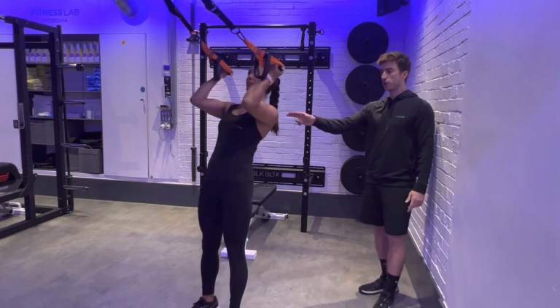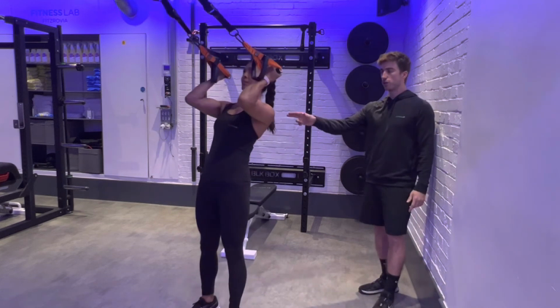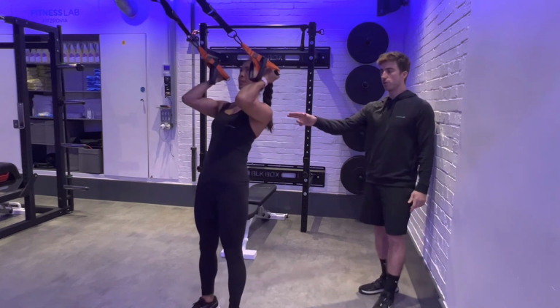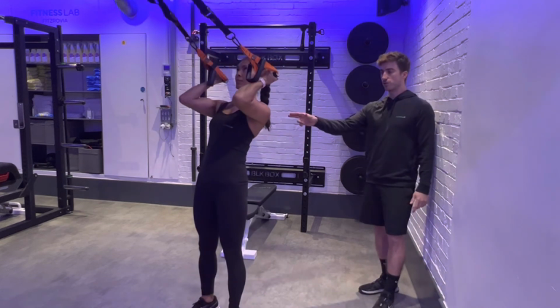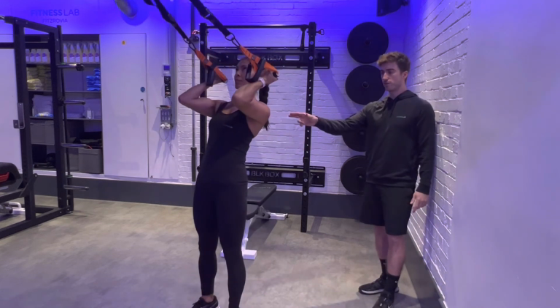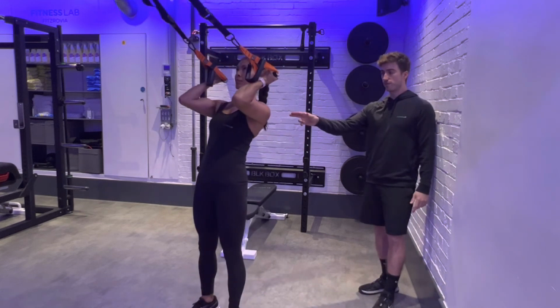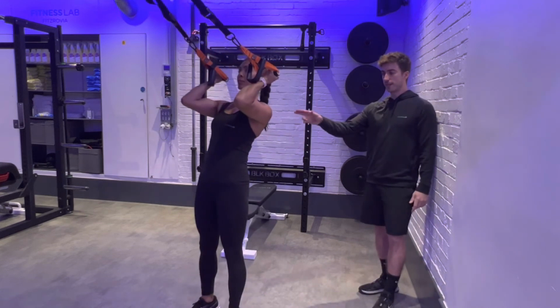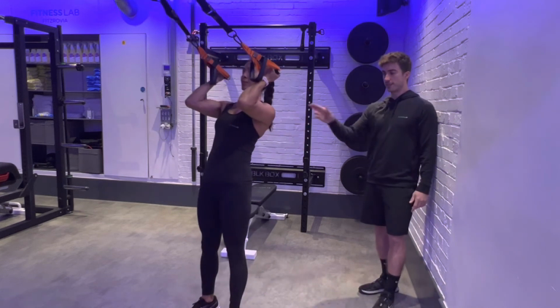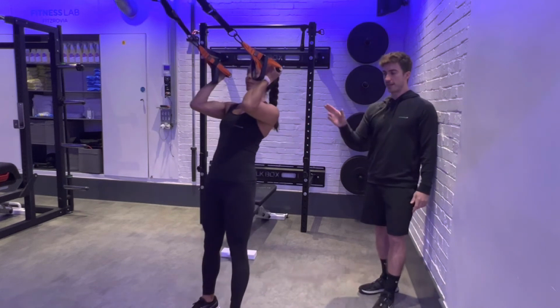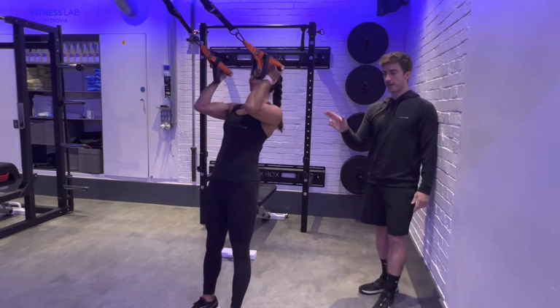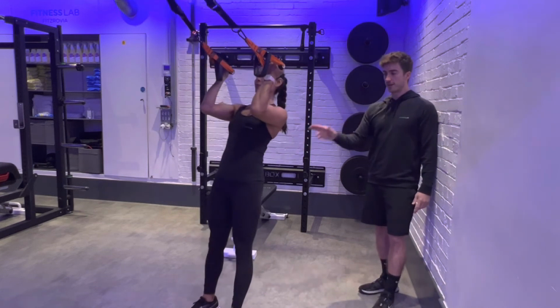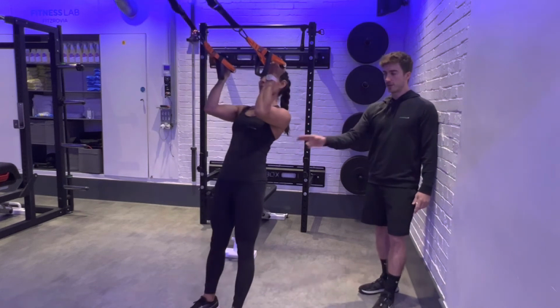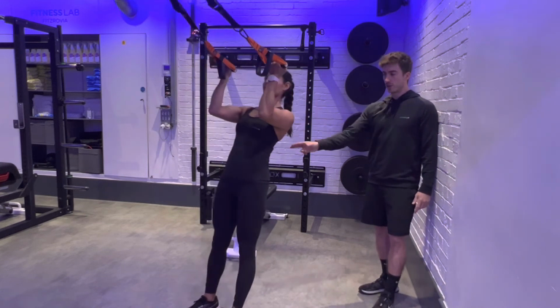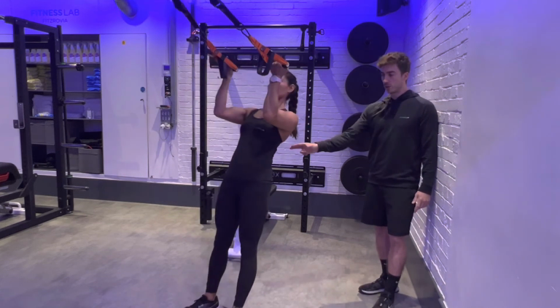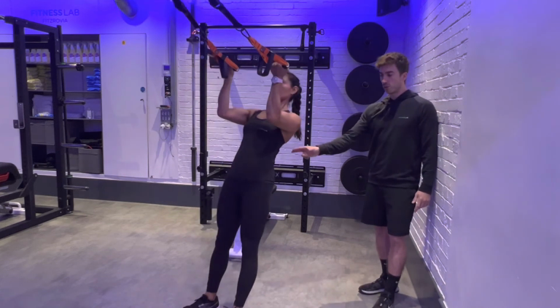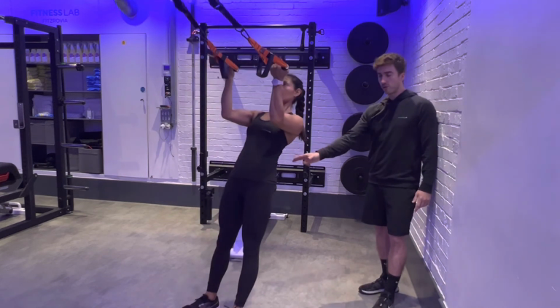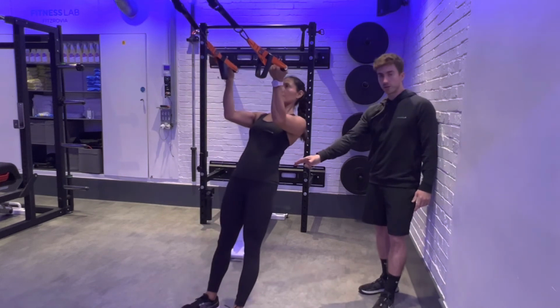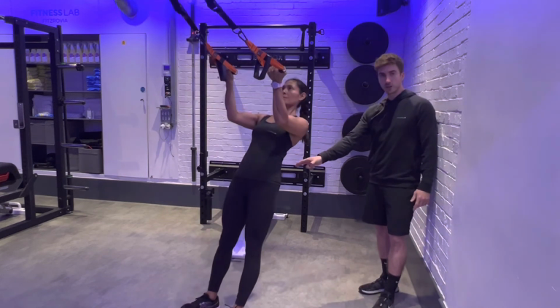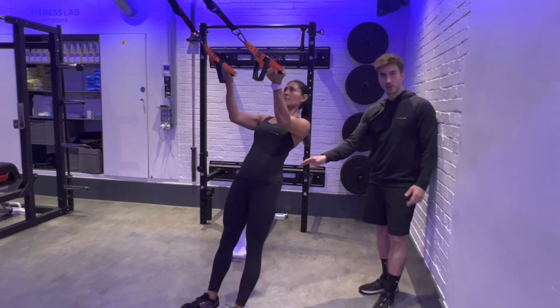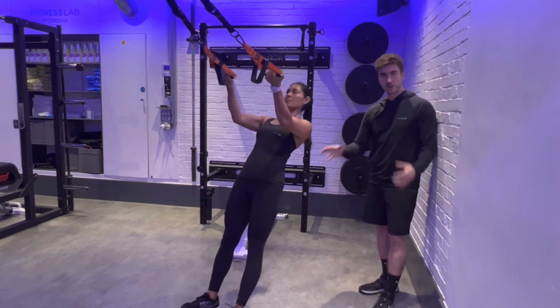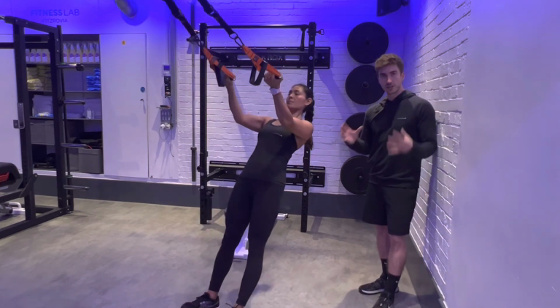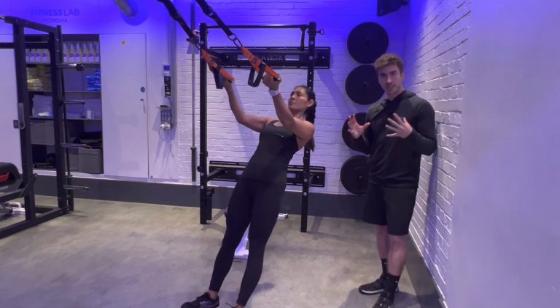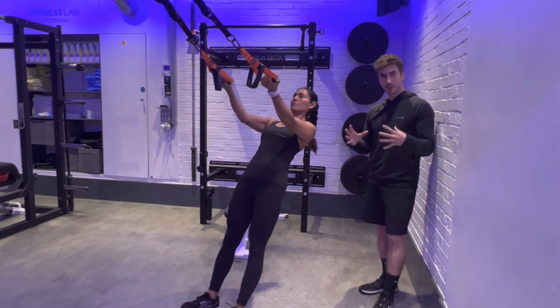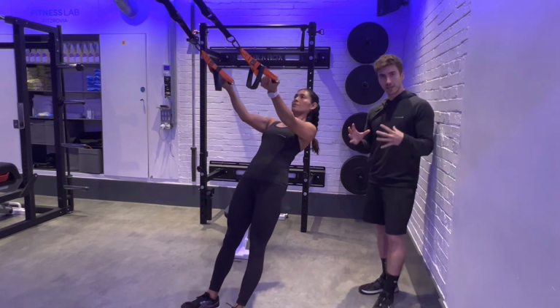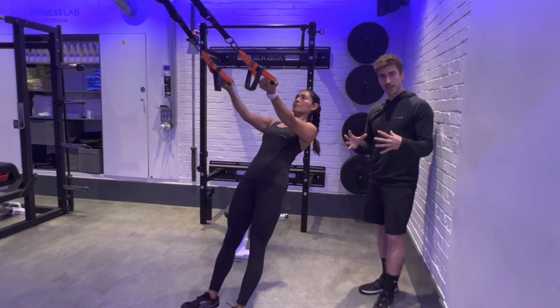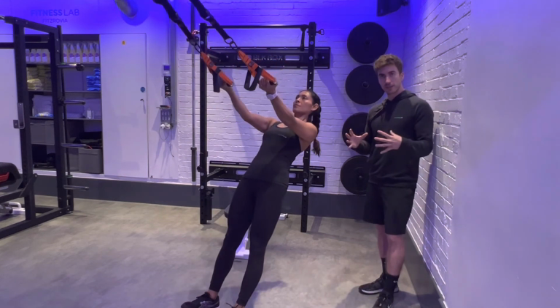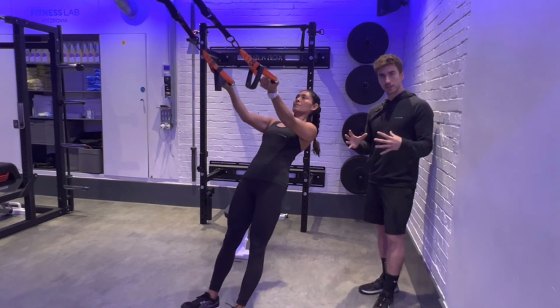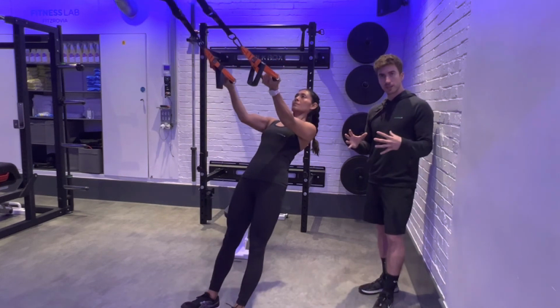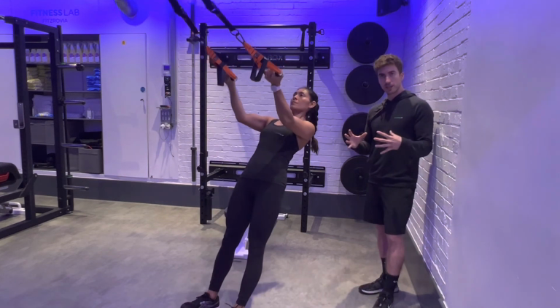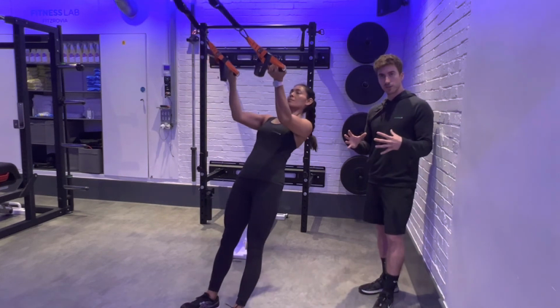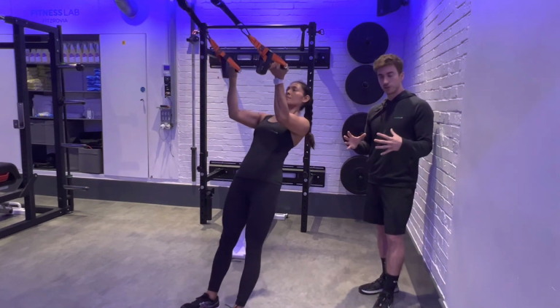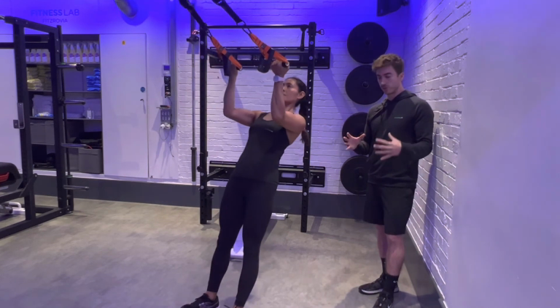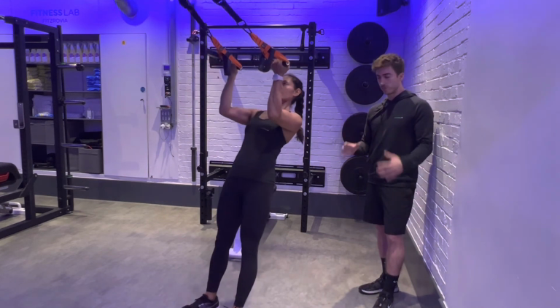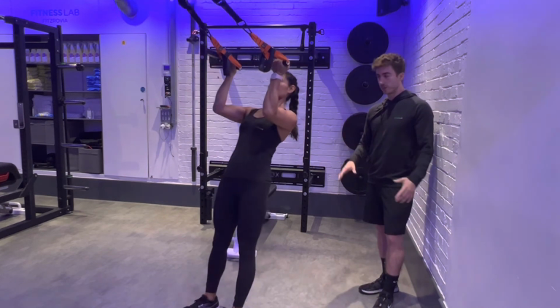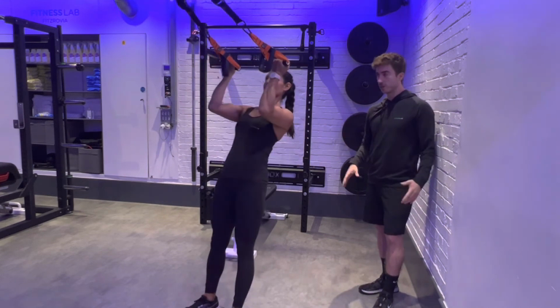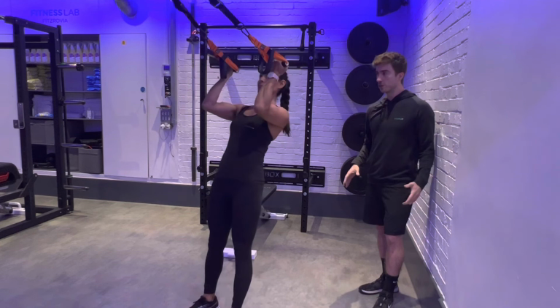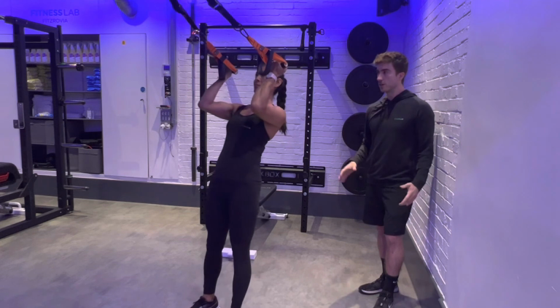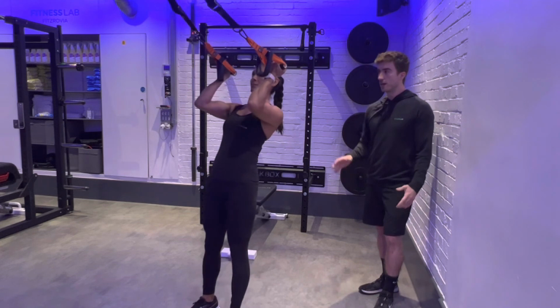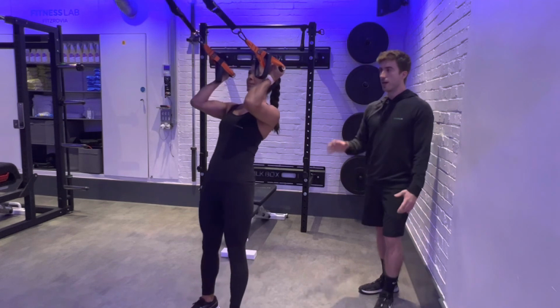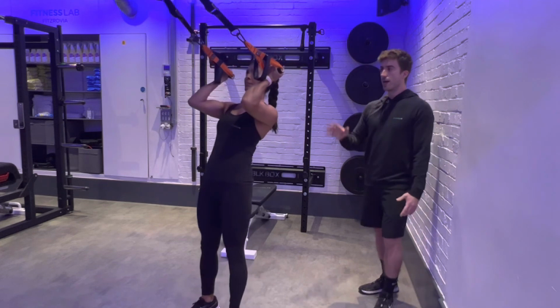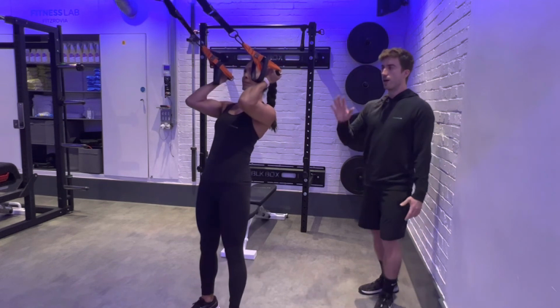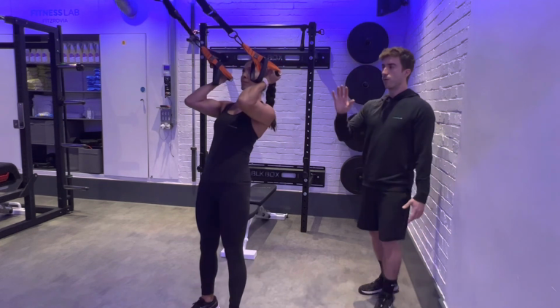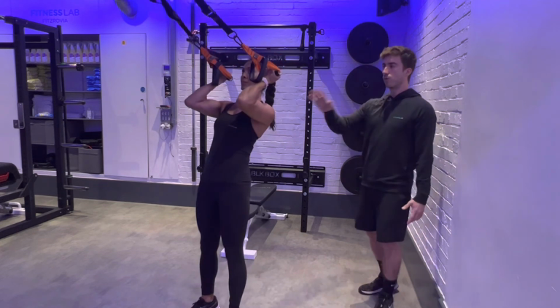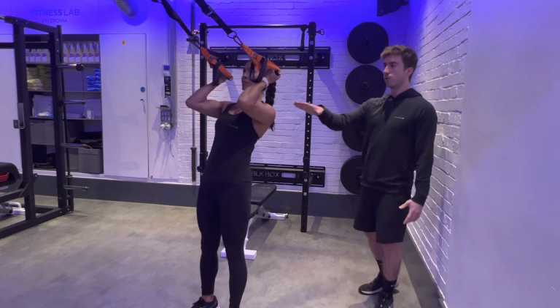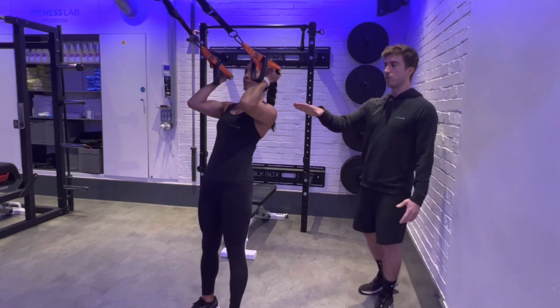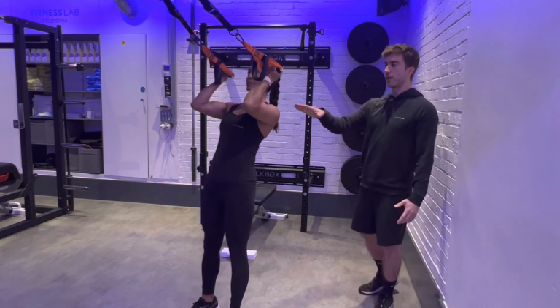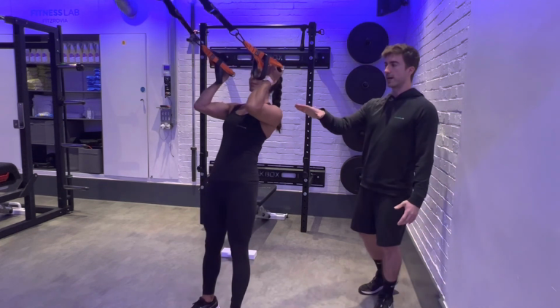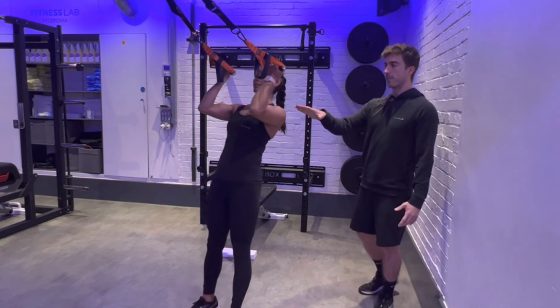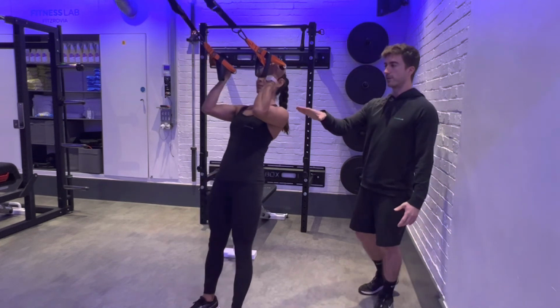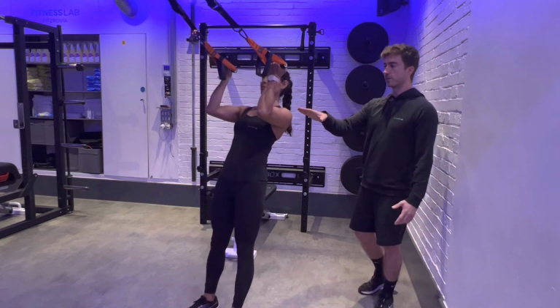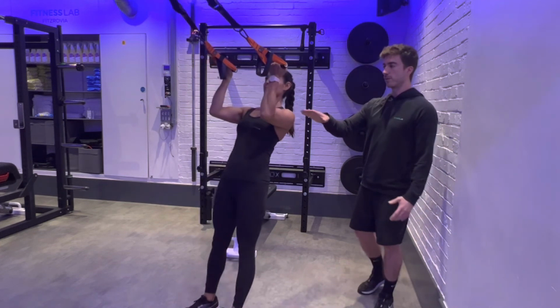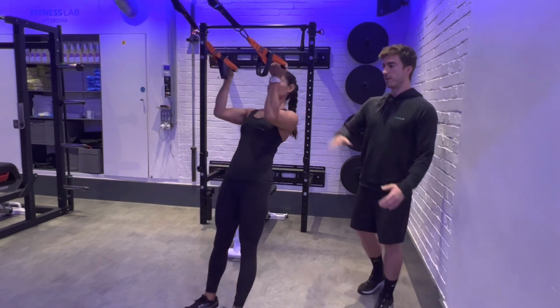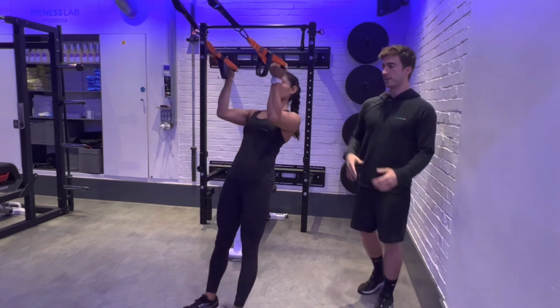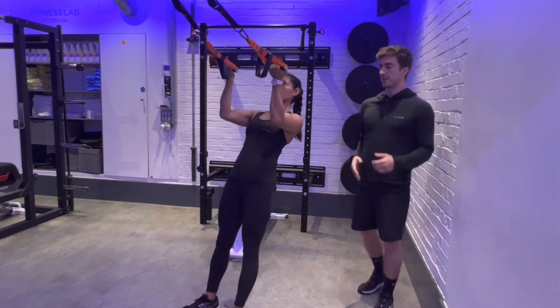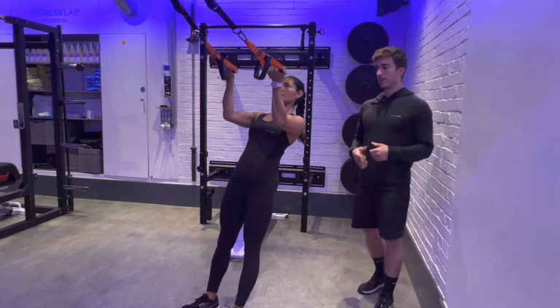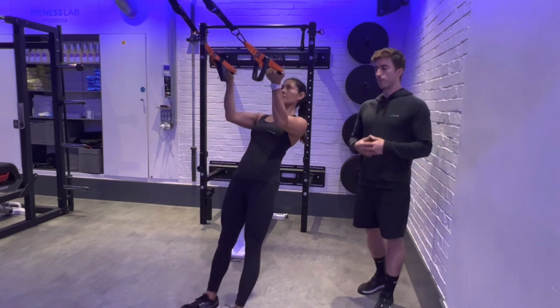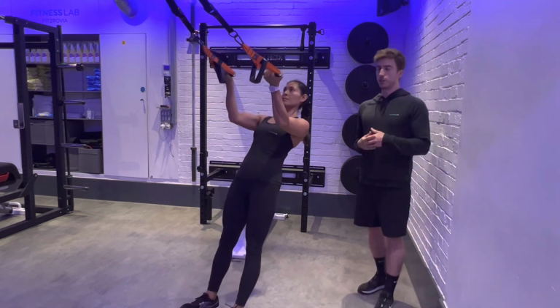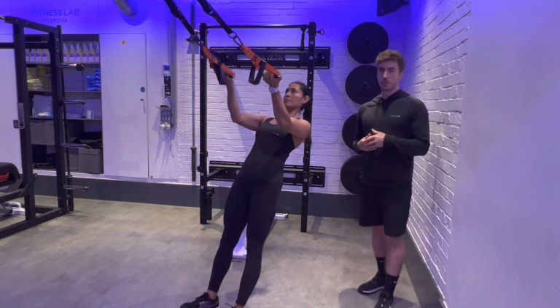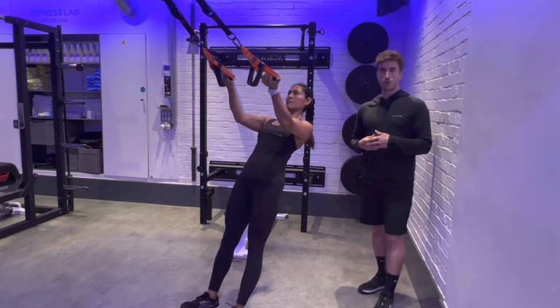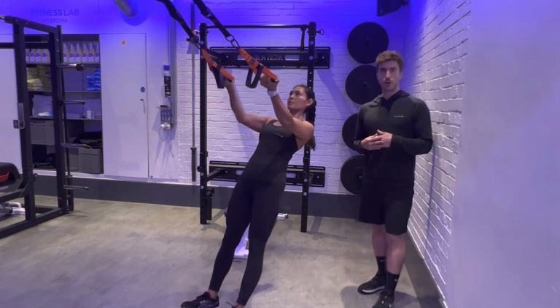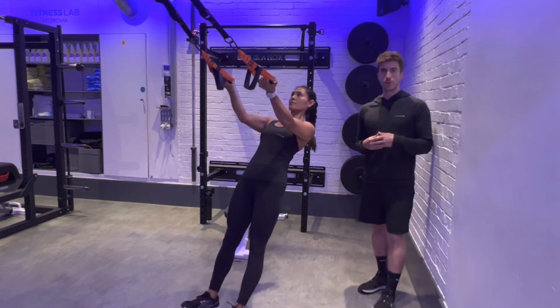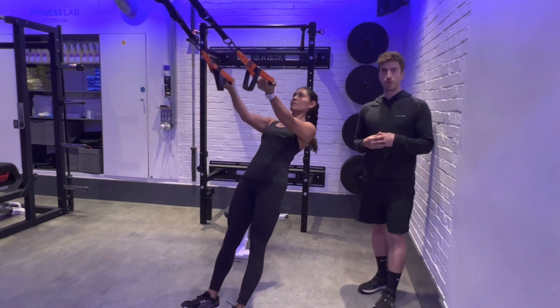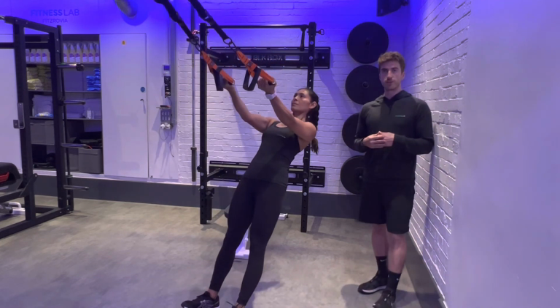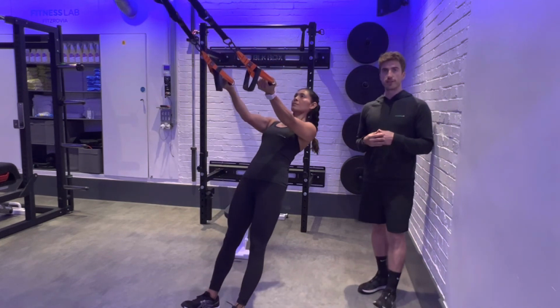Shoulders remain set, core and glutes keep the hips in that neutral position. All the work happens on the bicep, which is where we want it.